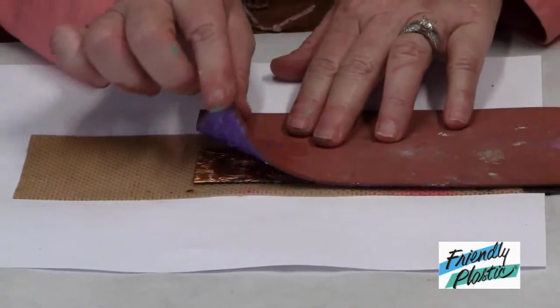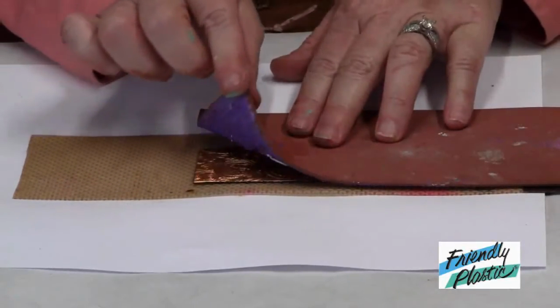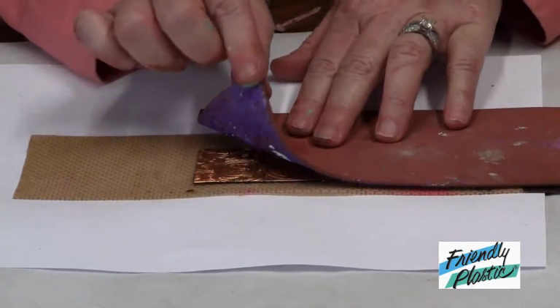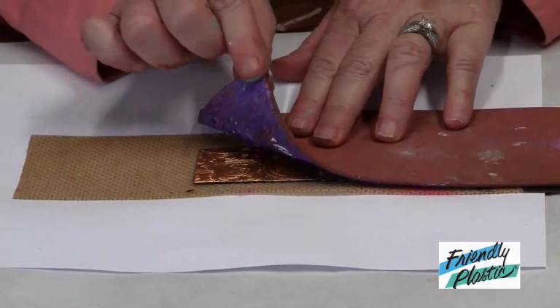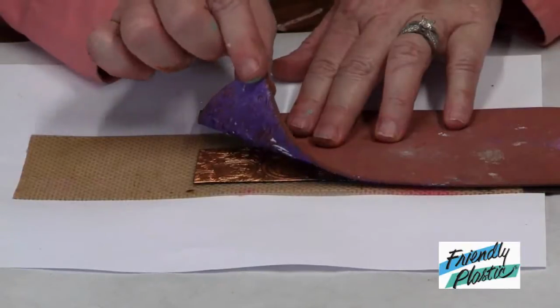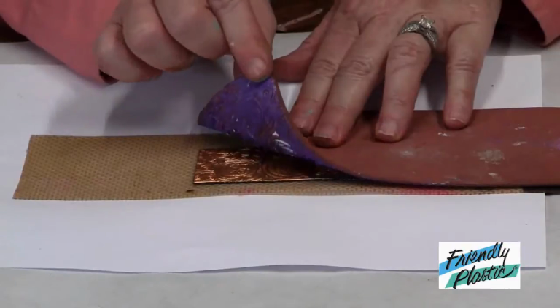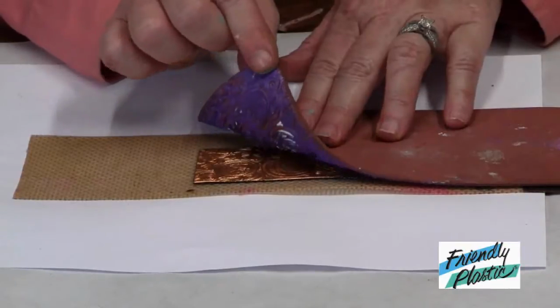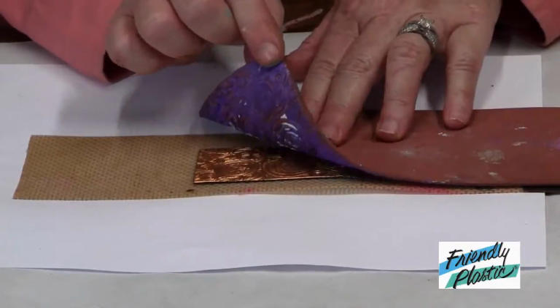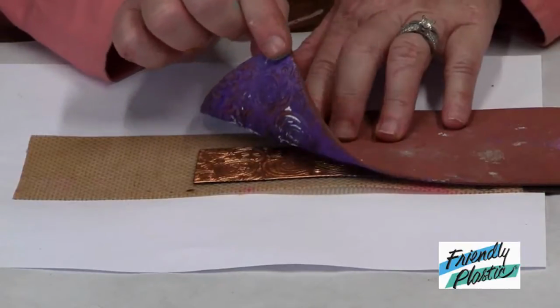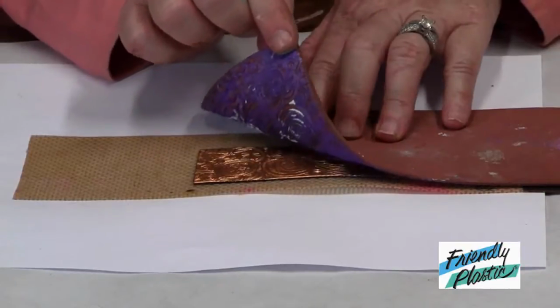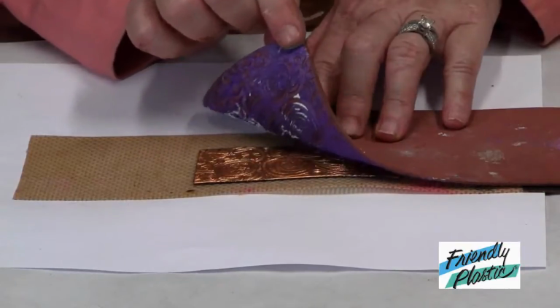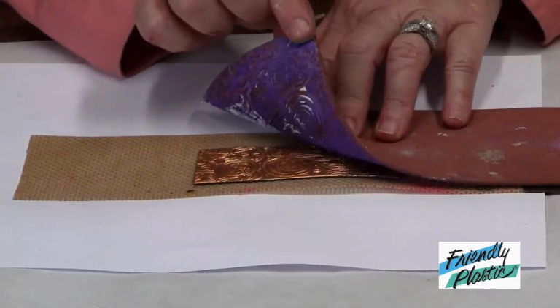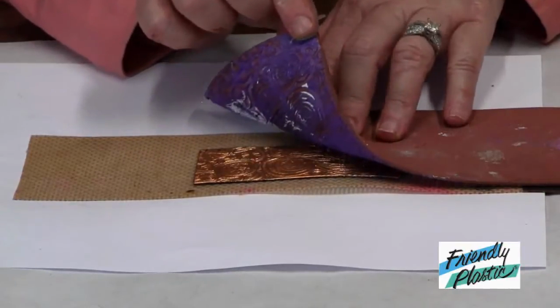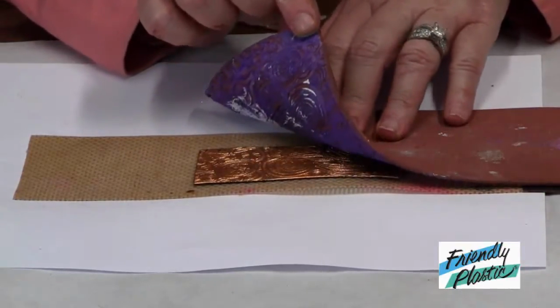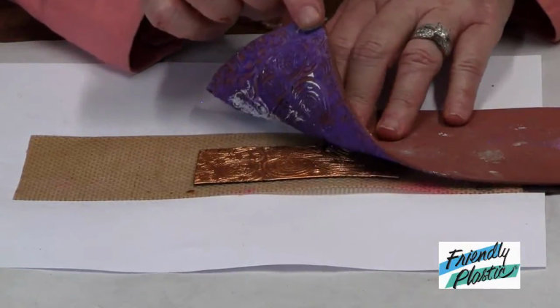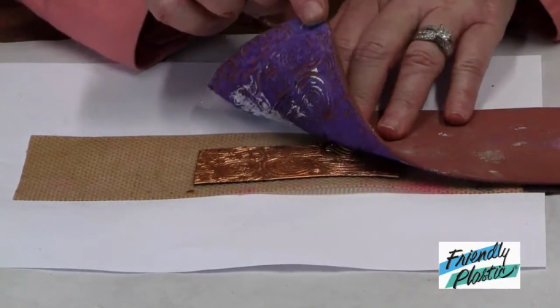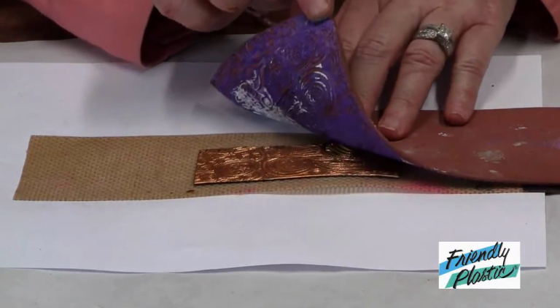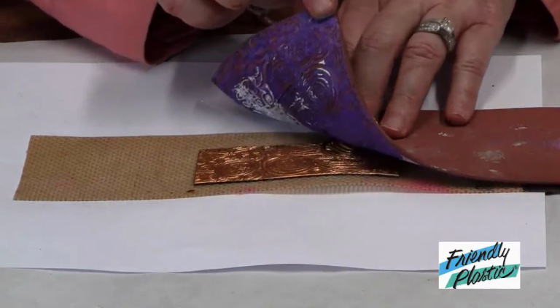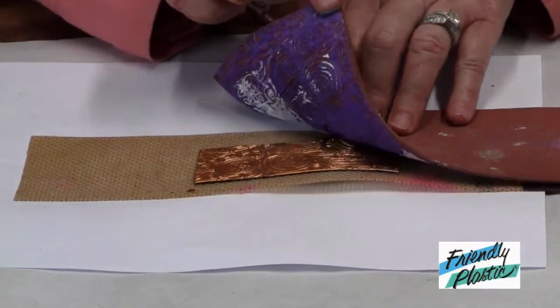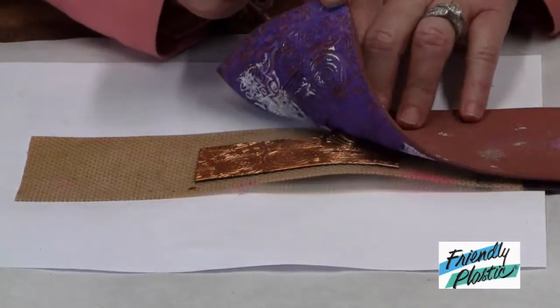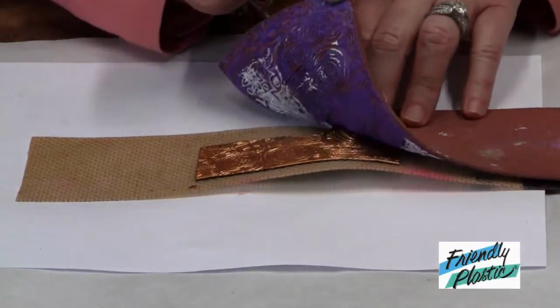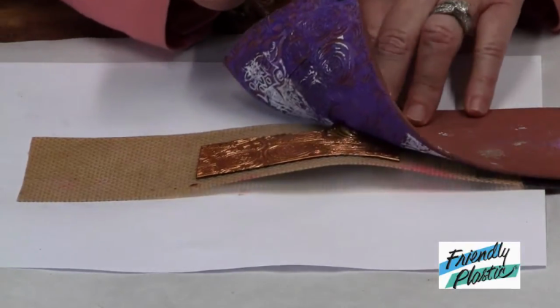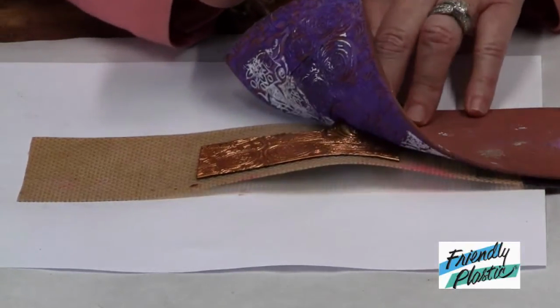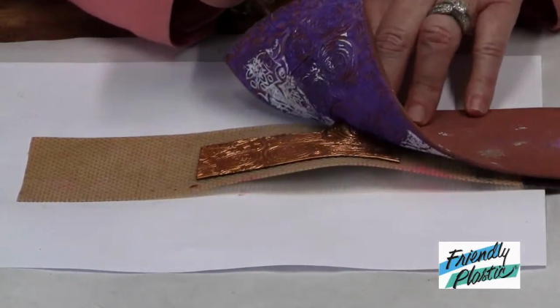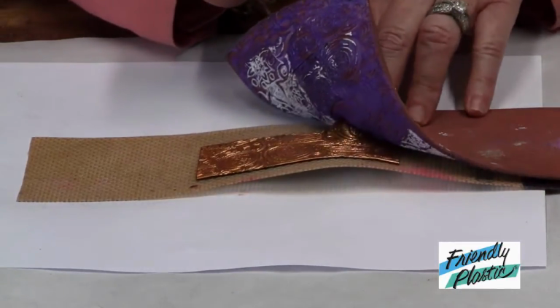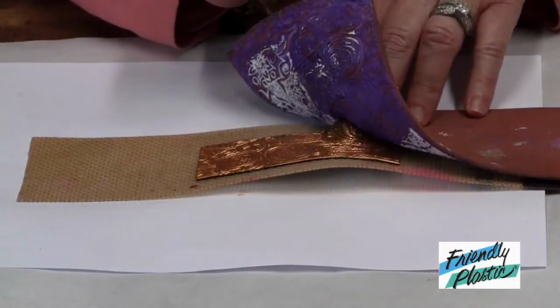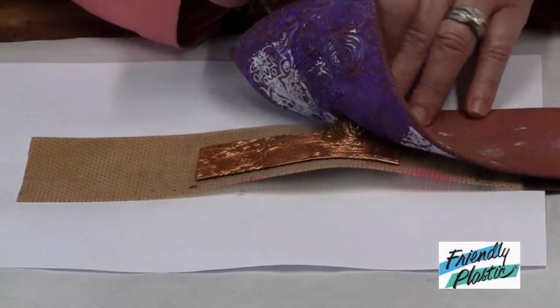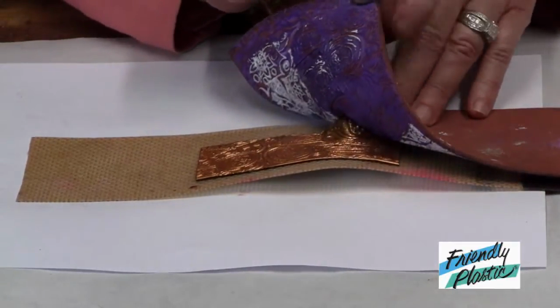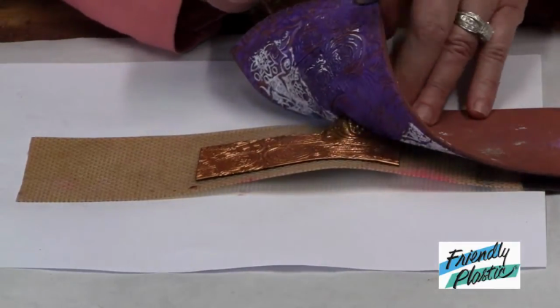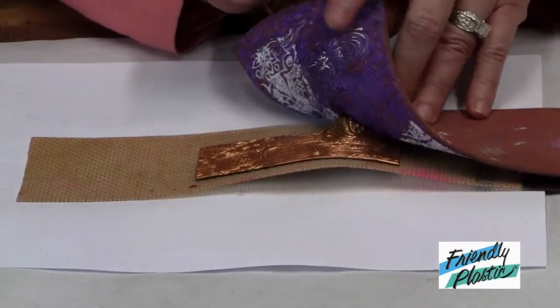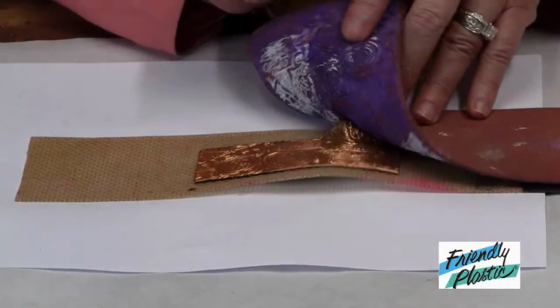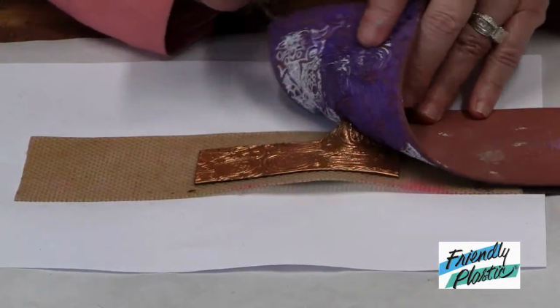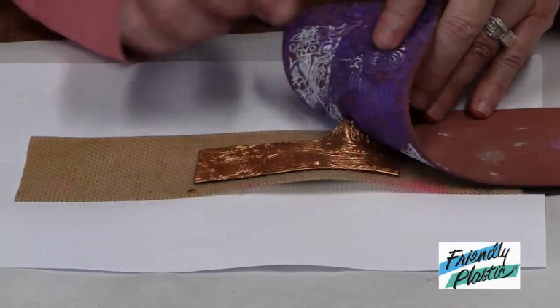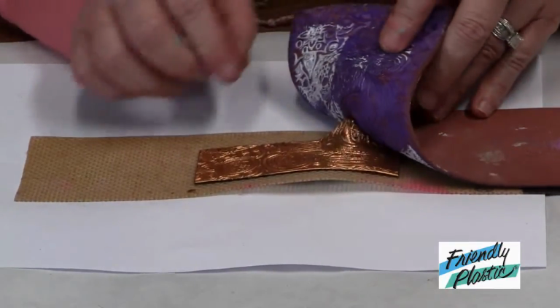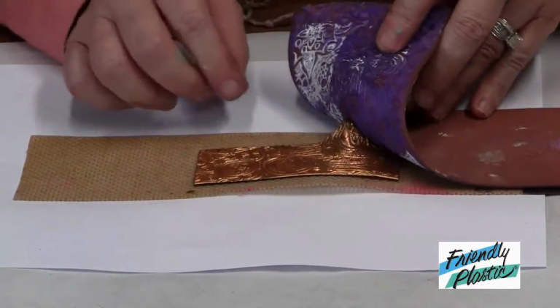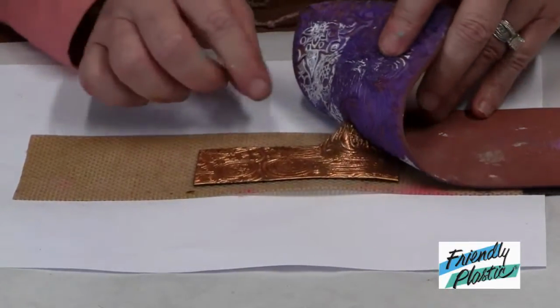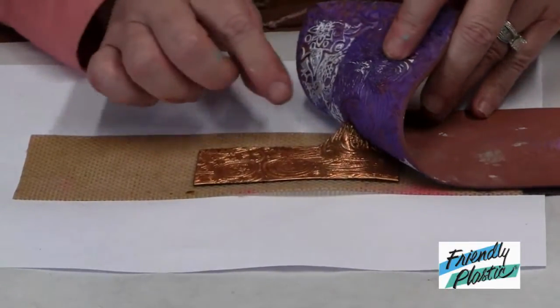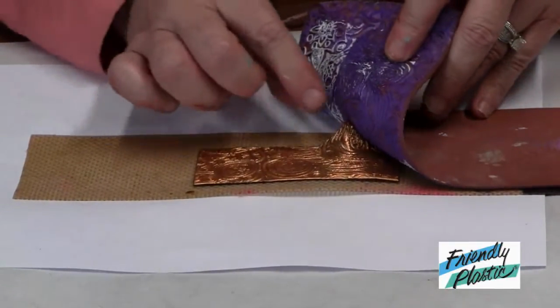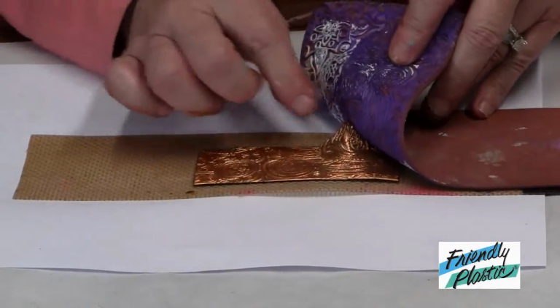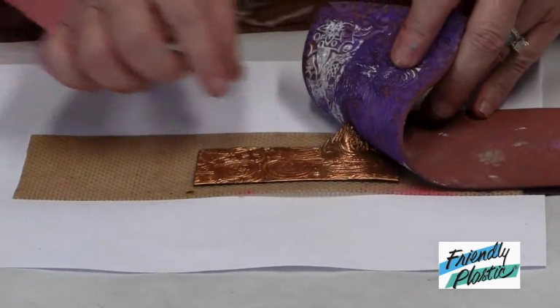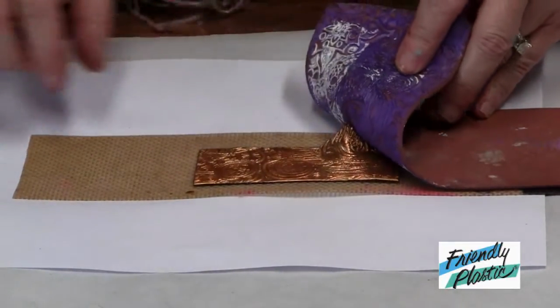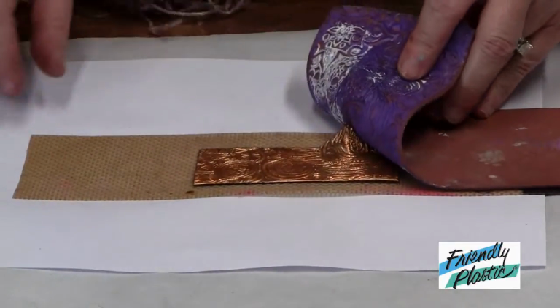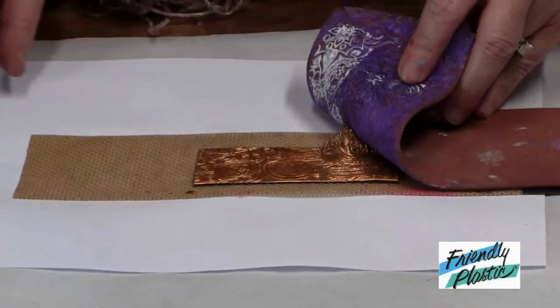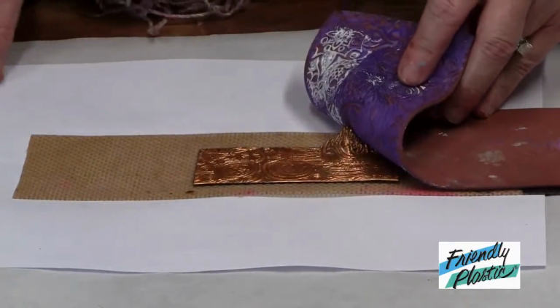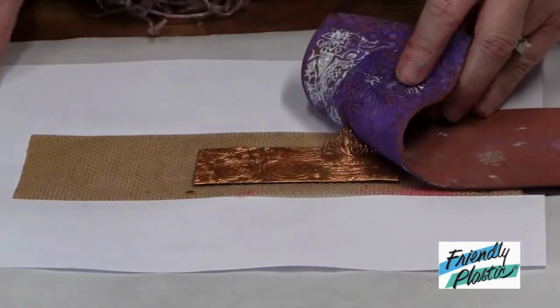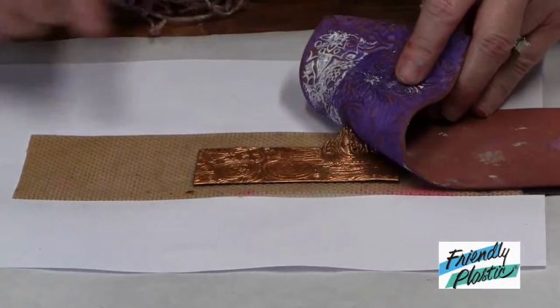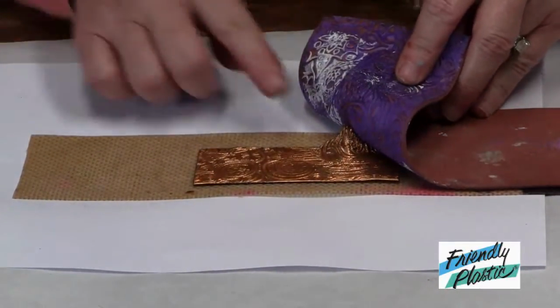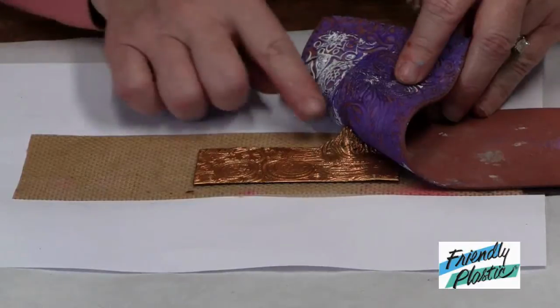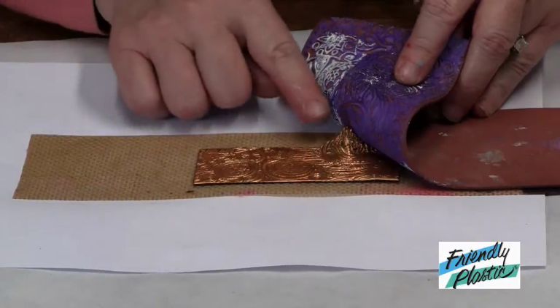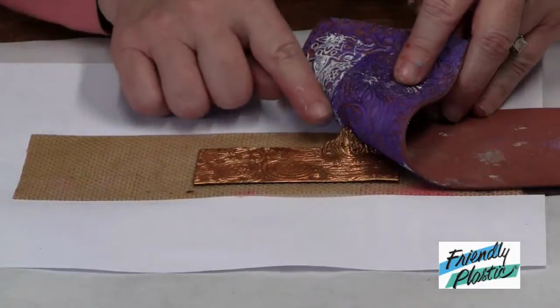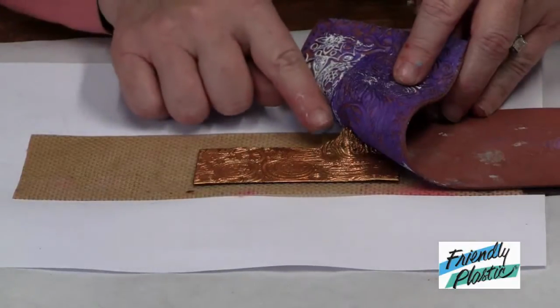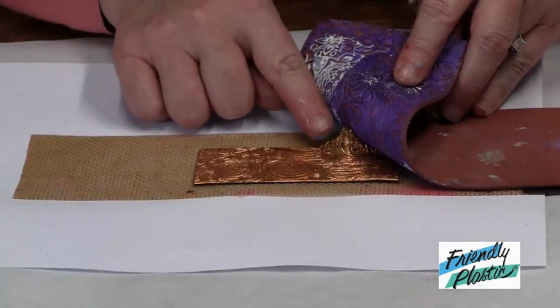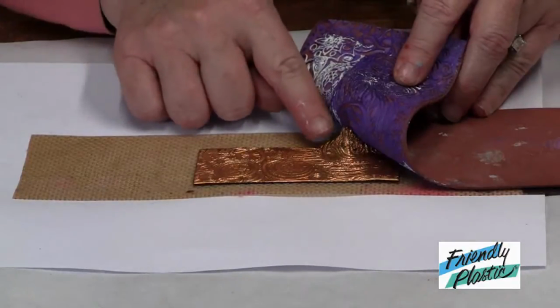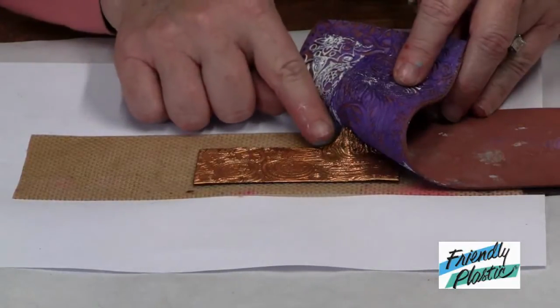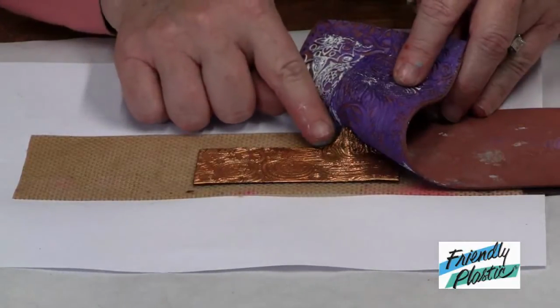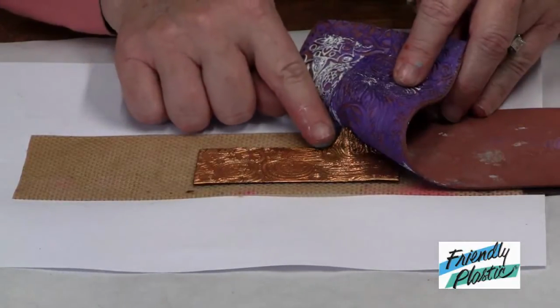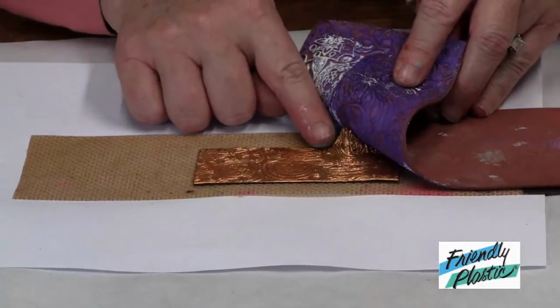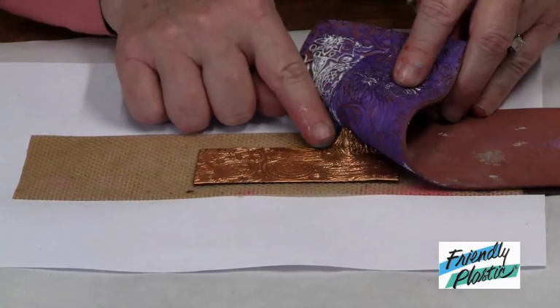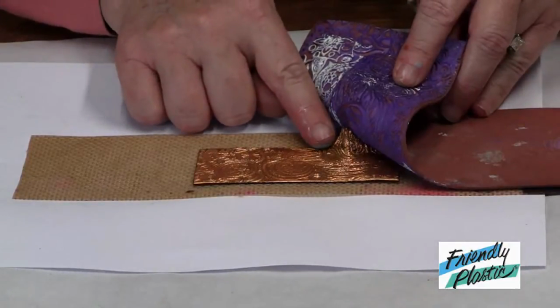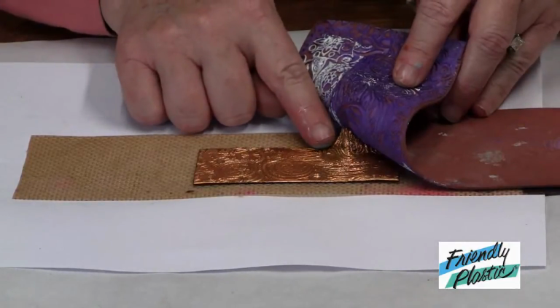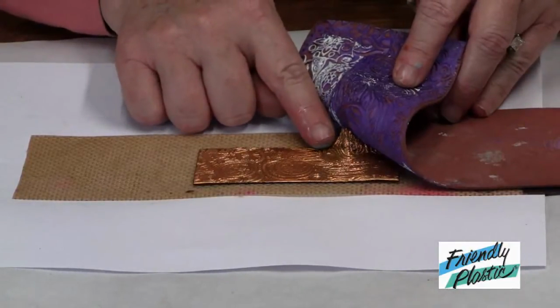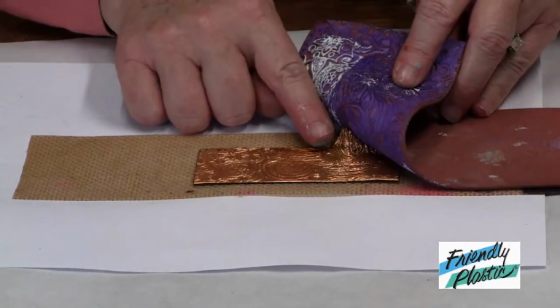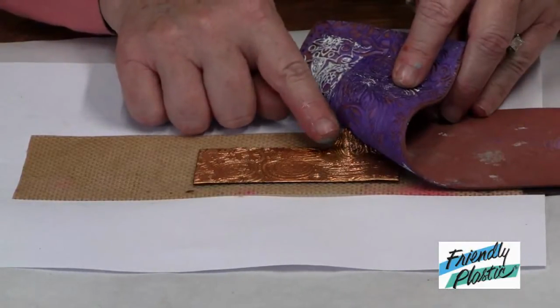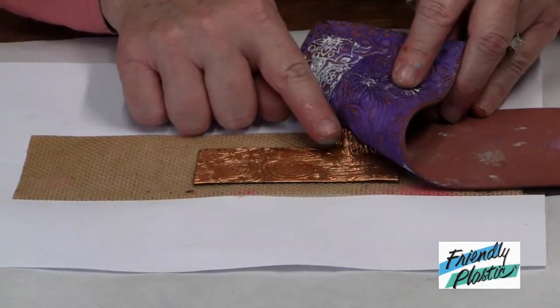Lift it off to reveal the texture, and if it happens to stick a little bit, you can always let it cool and then it will release from the stamp.